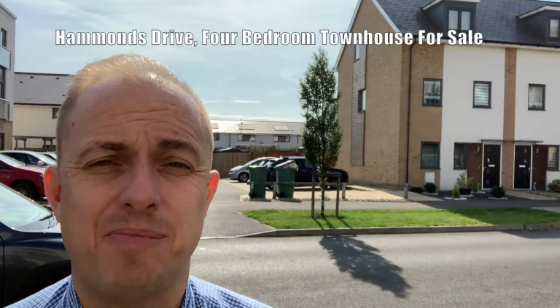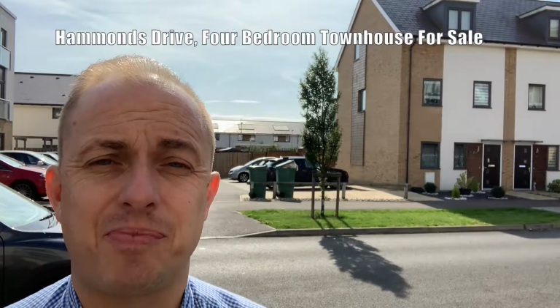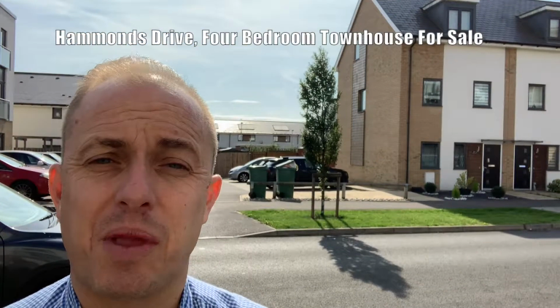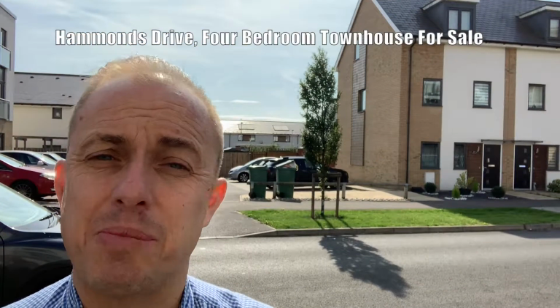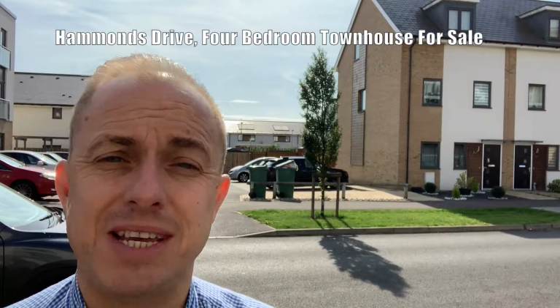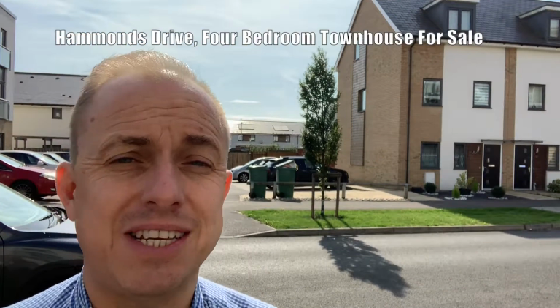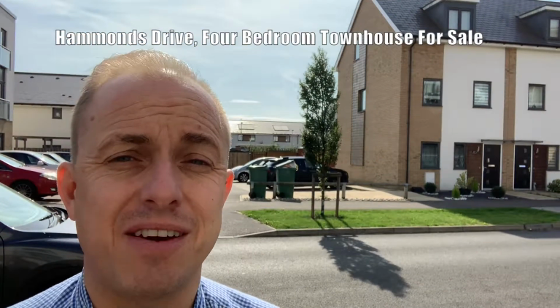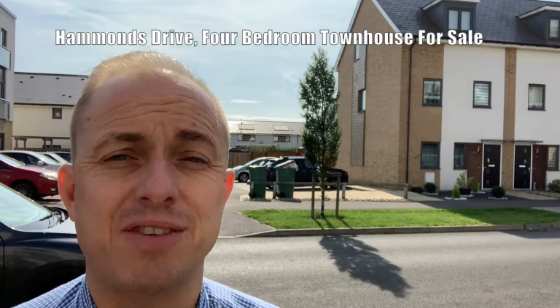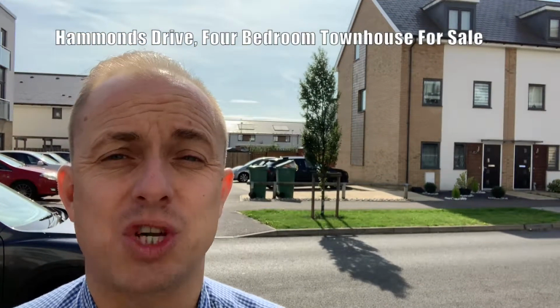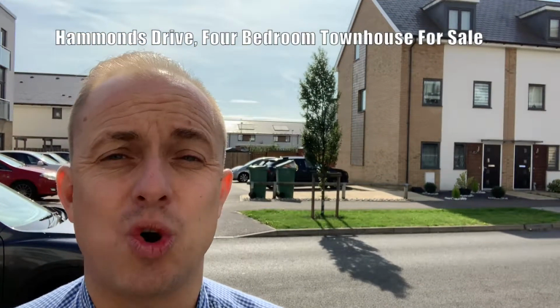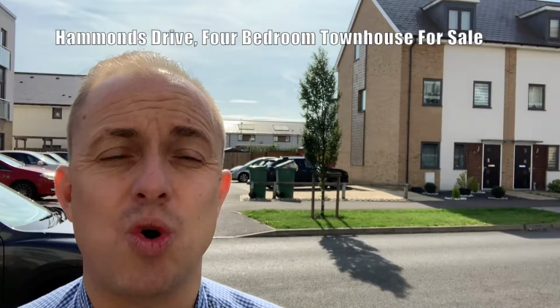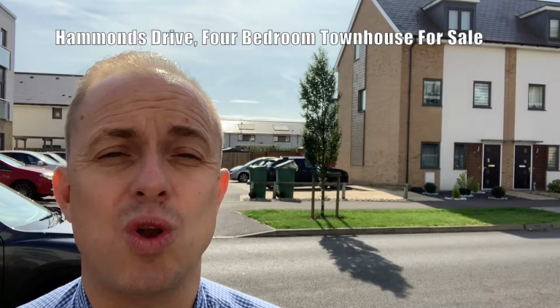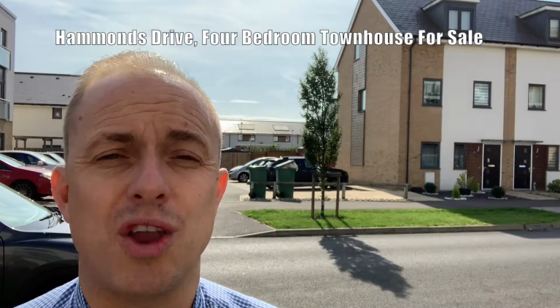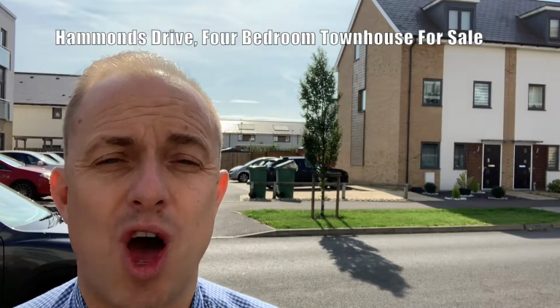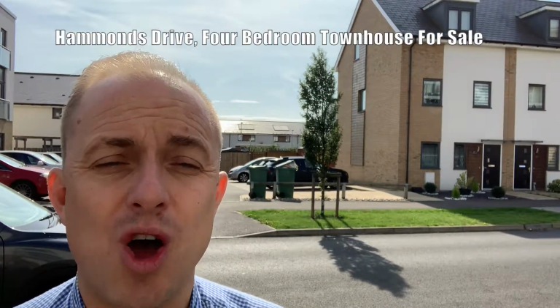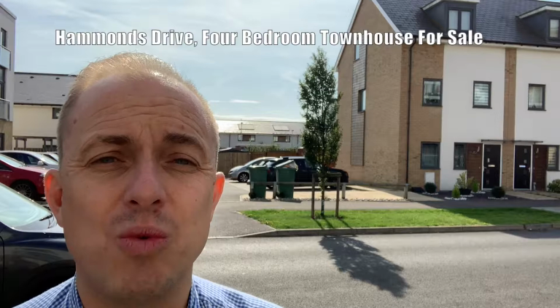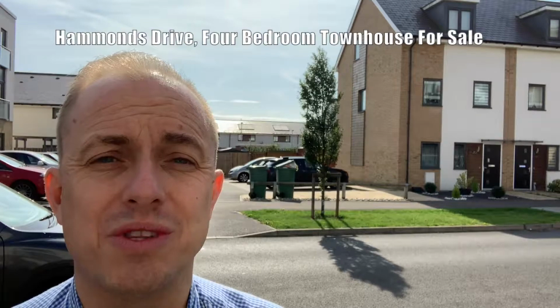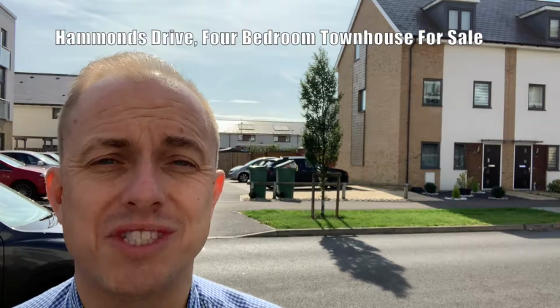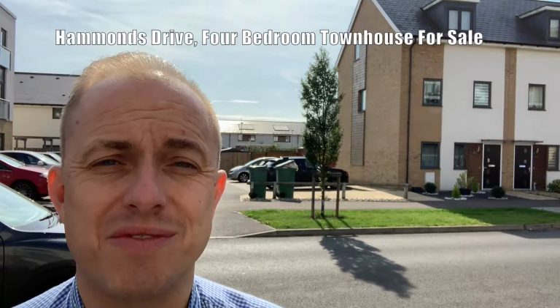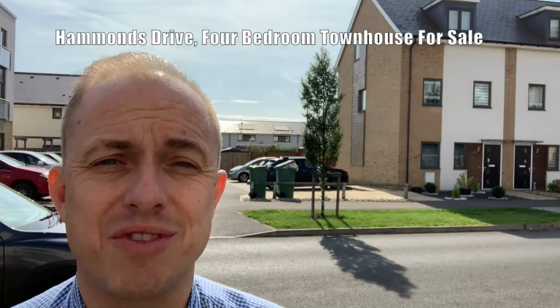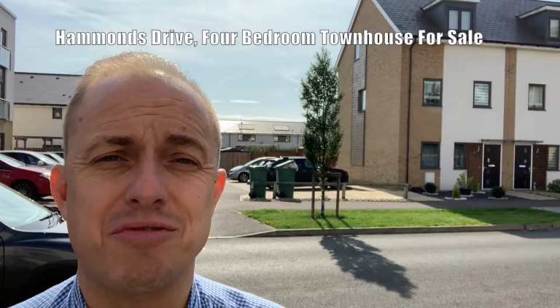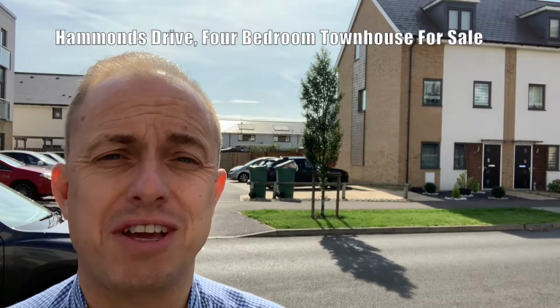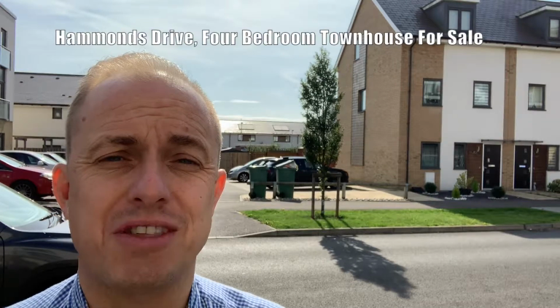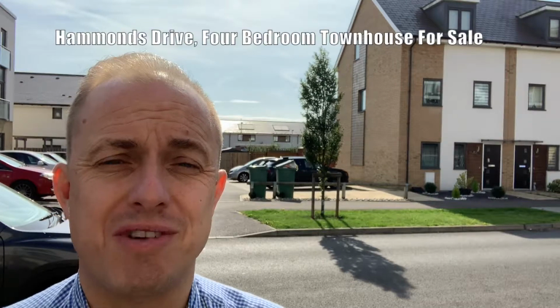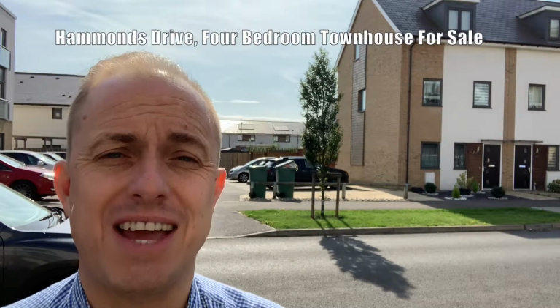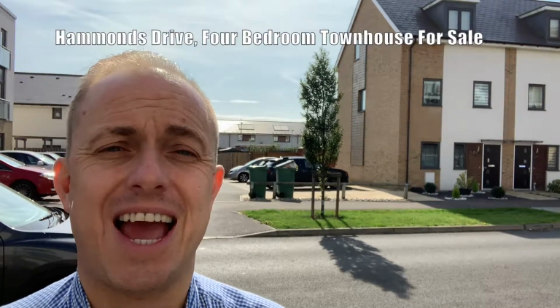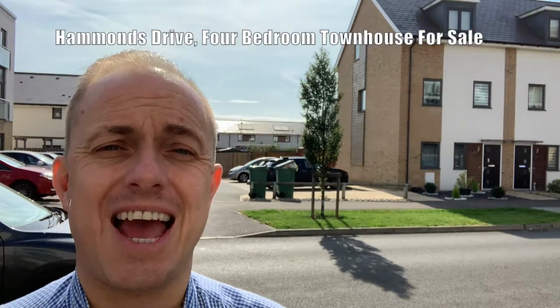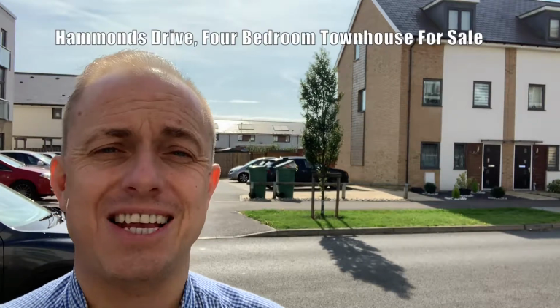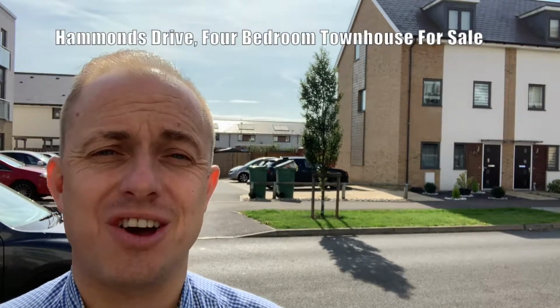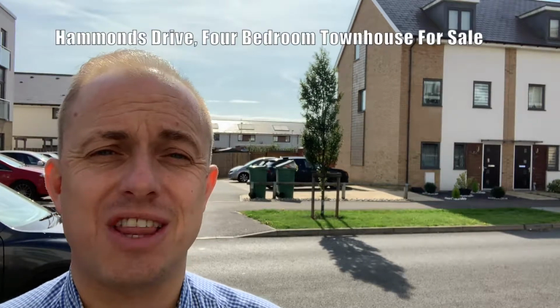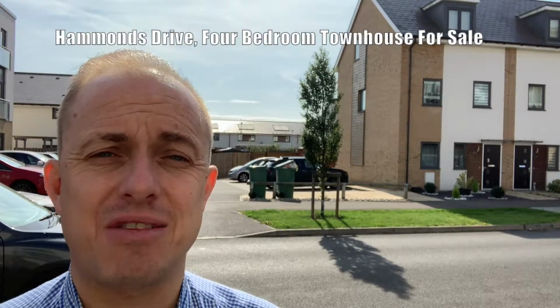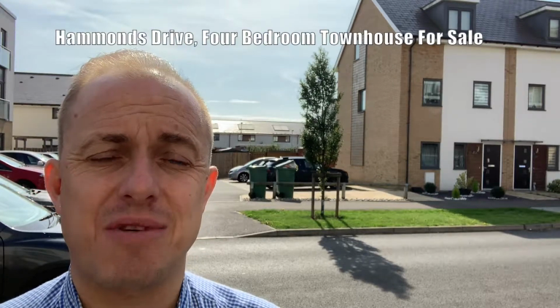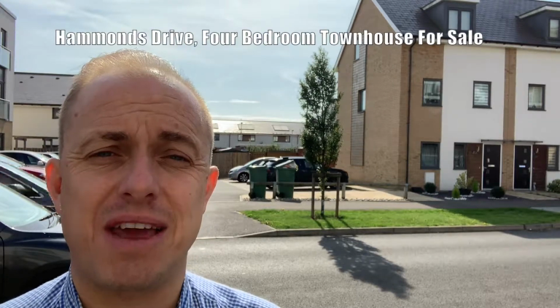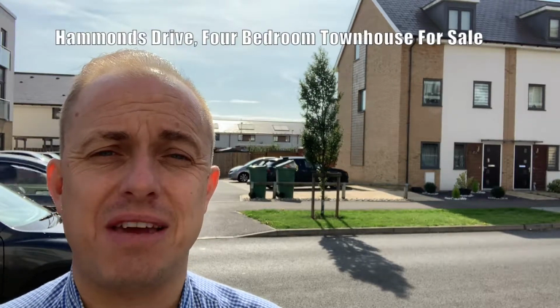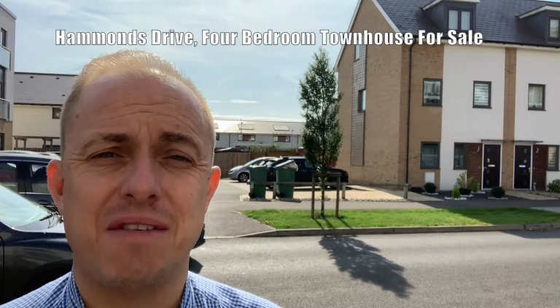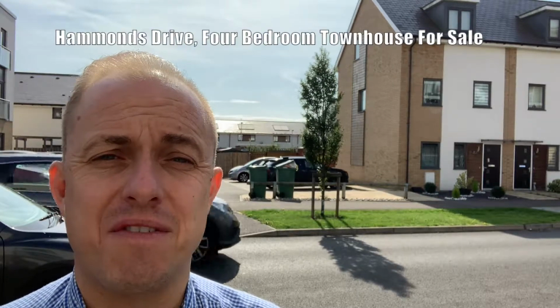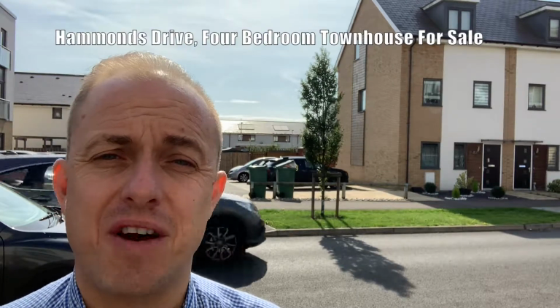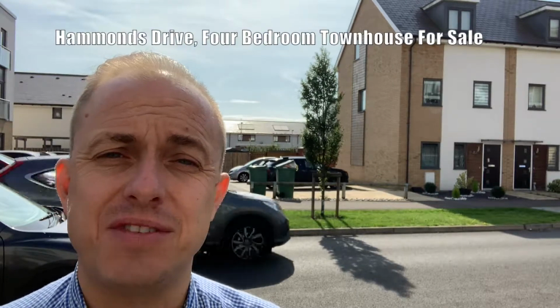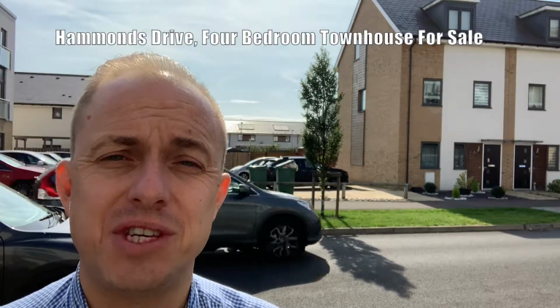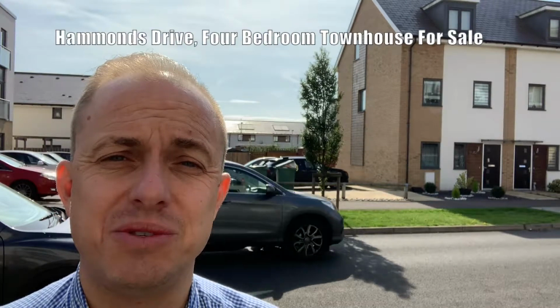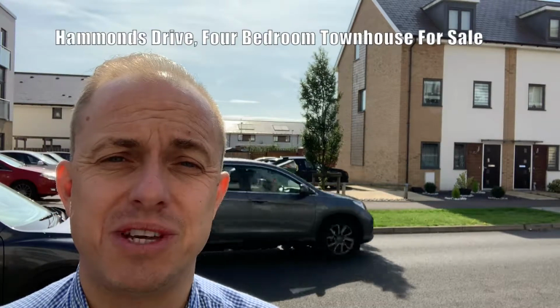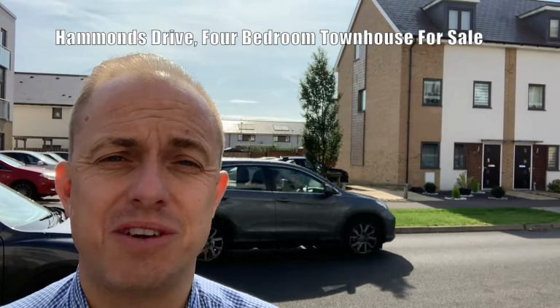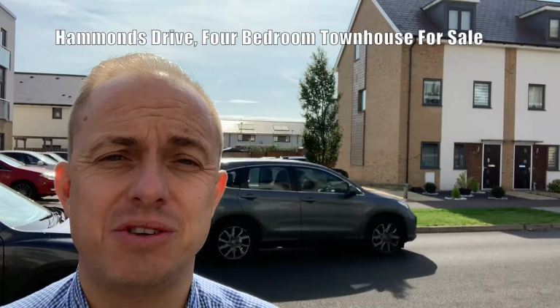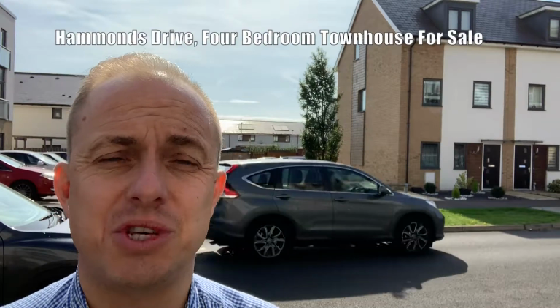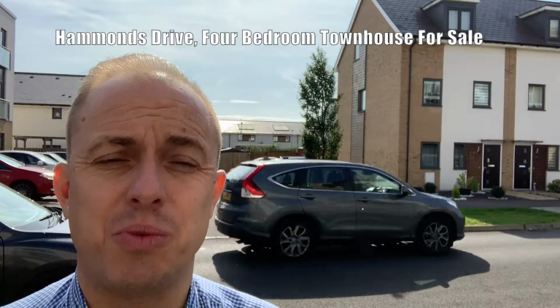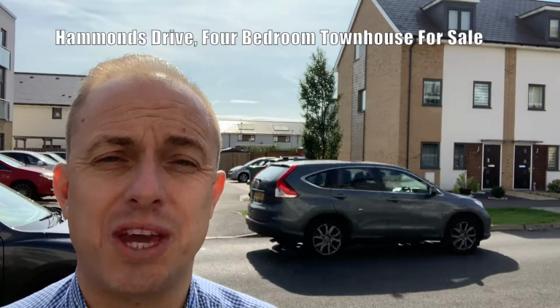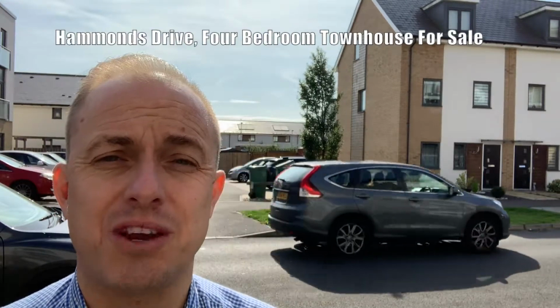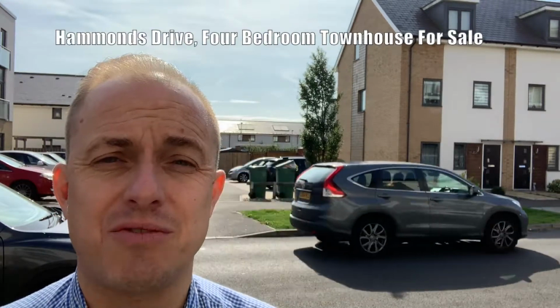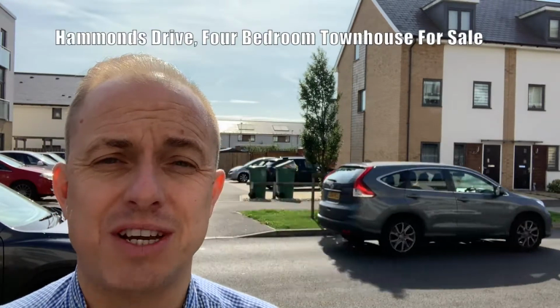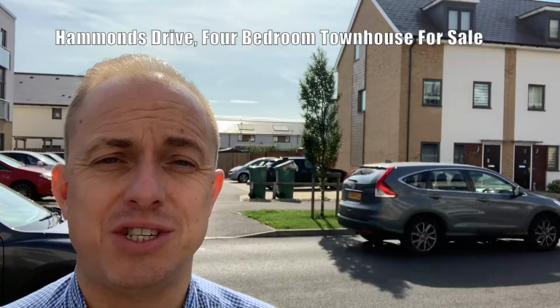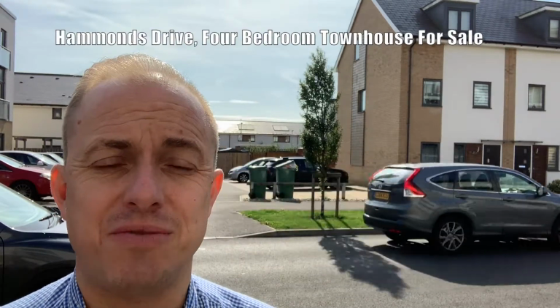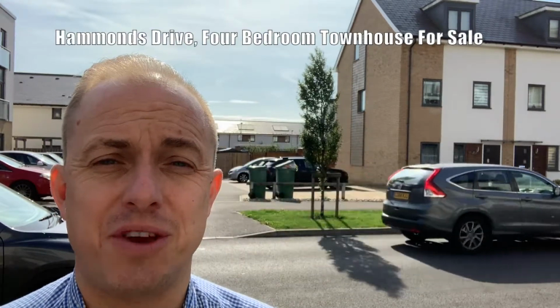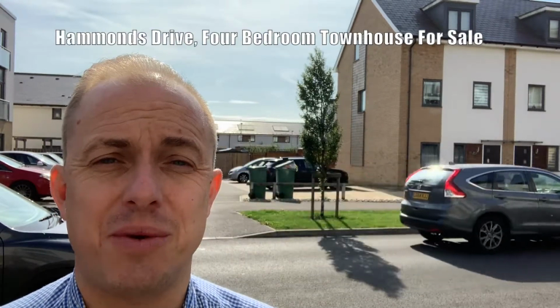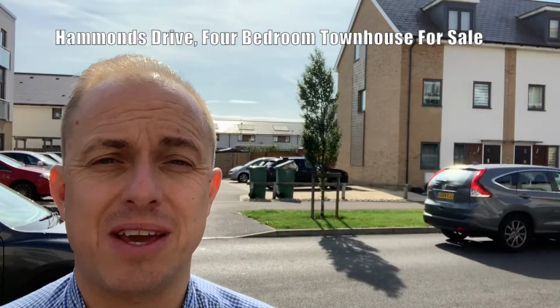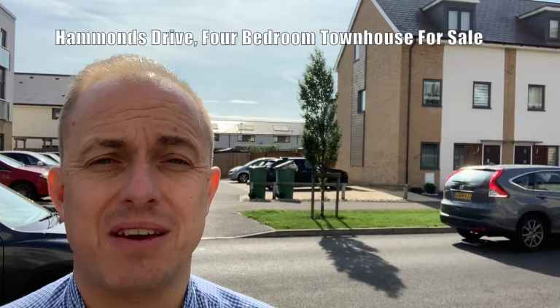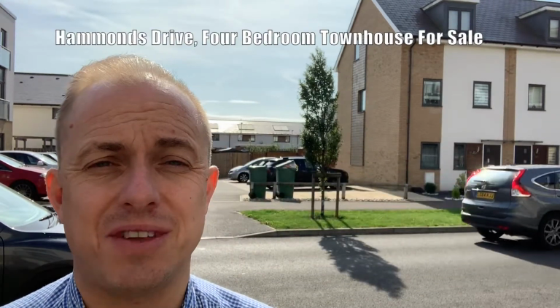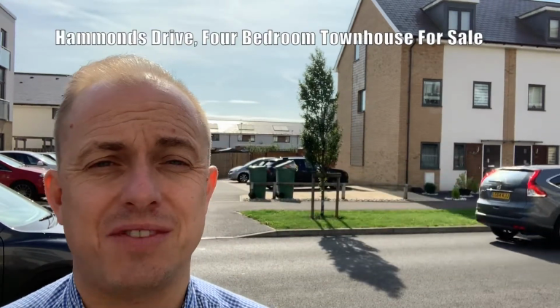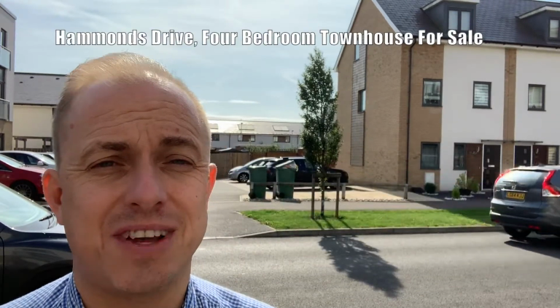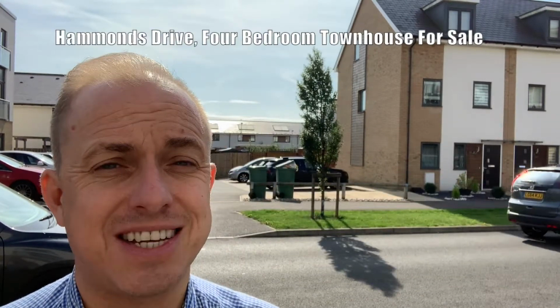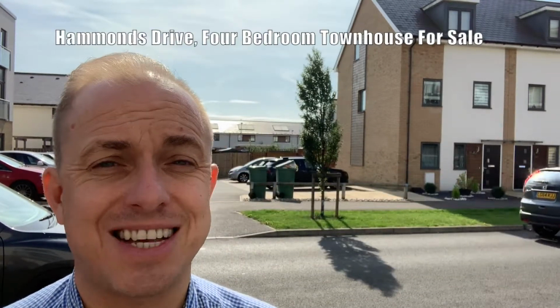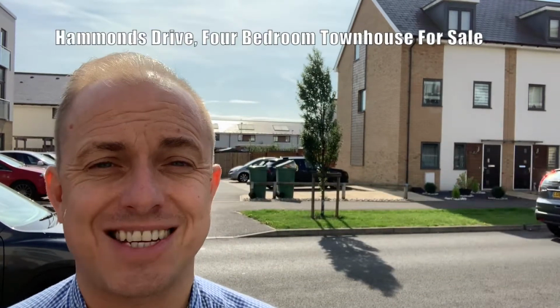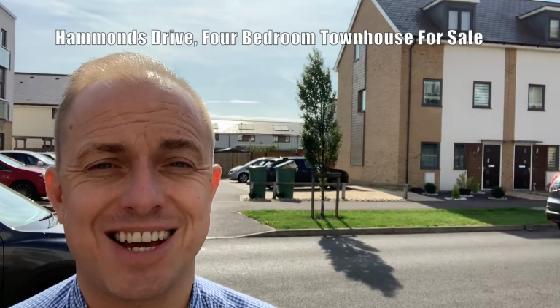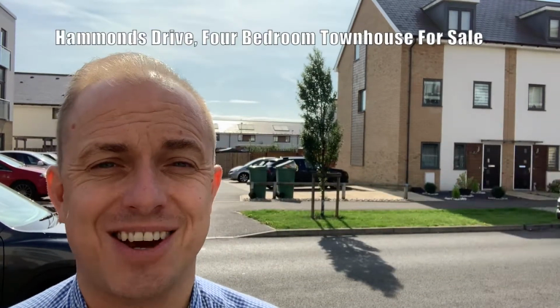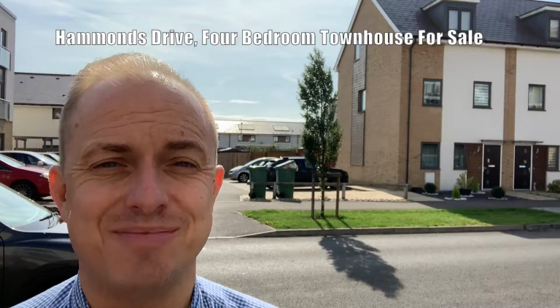Please give us a call on 01733 893 520 so we can arrange a viewing of this fantastic home.